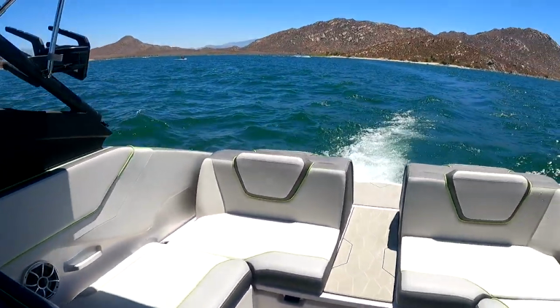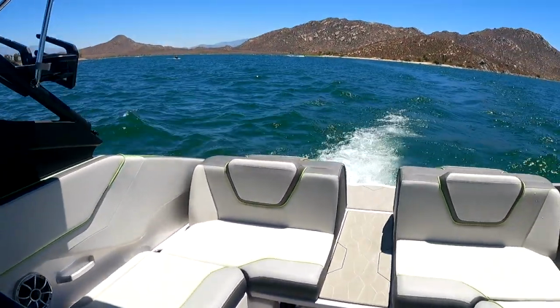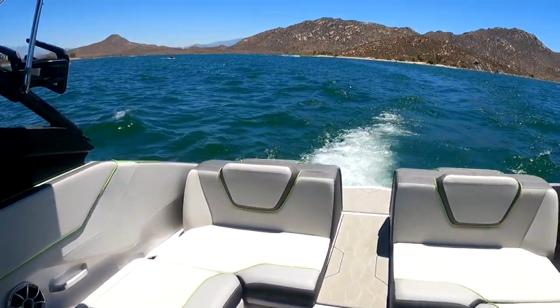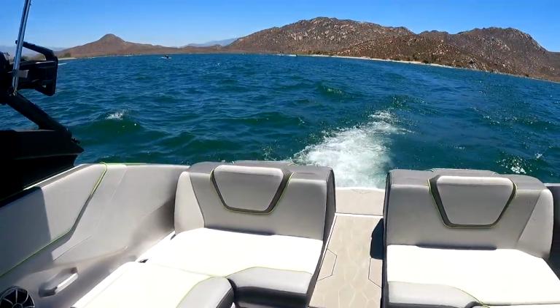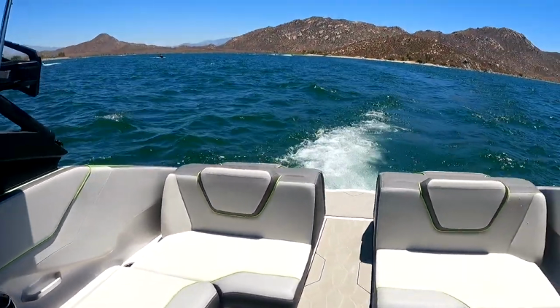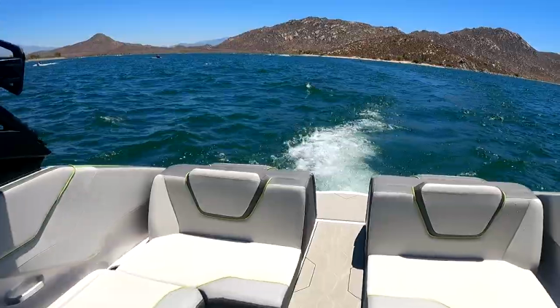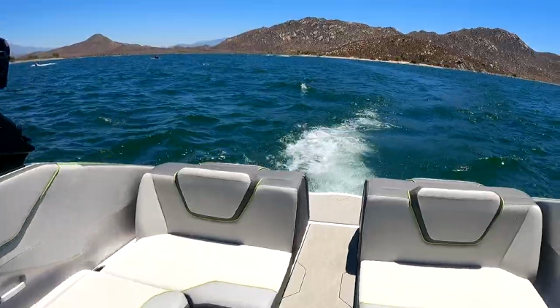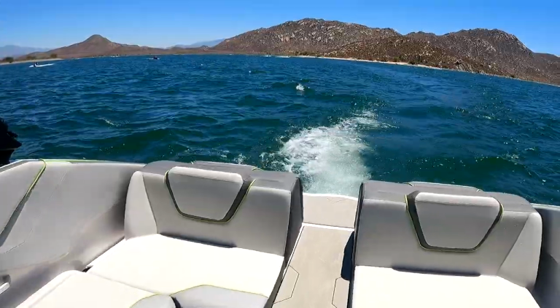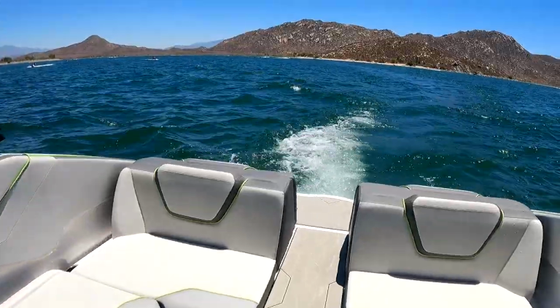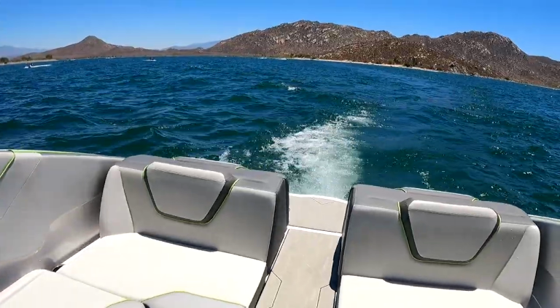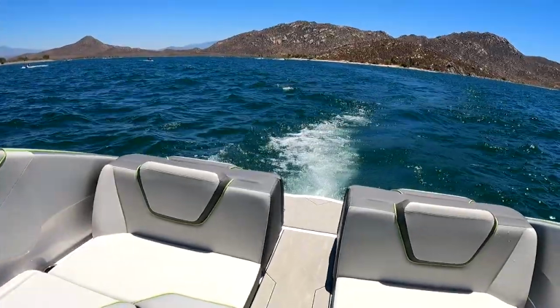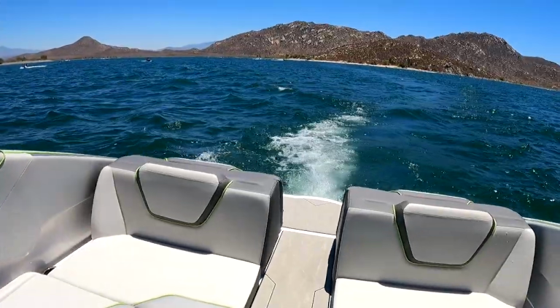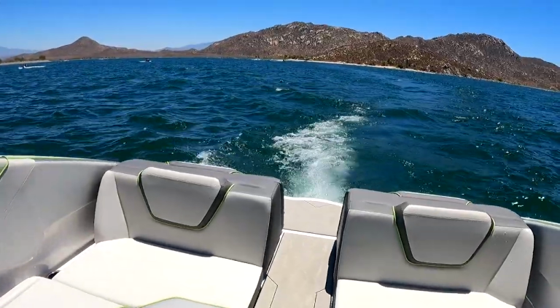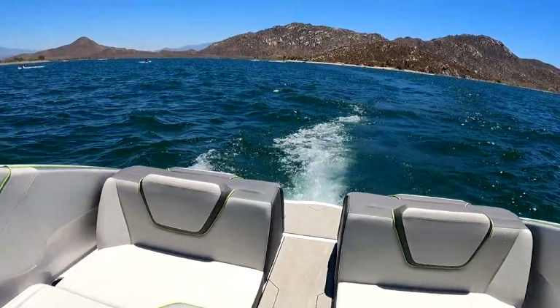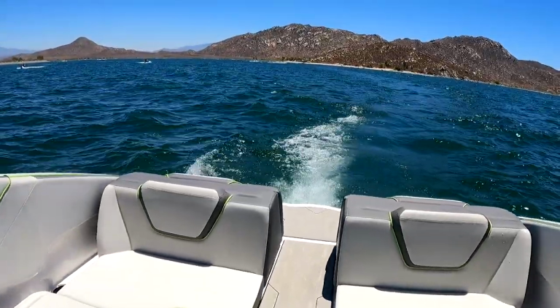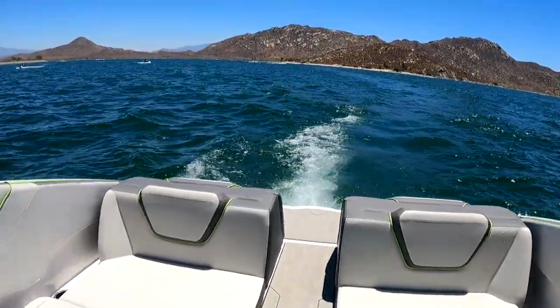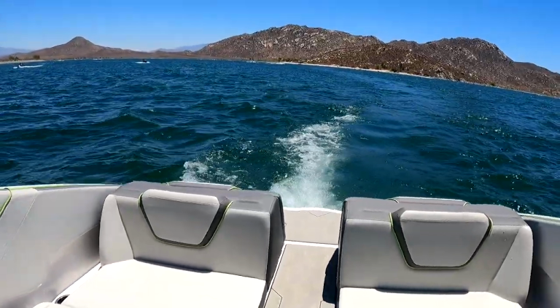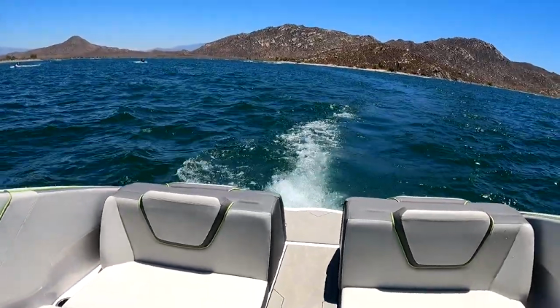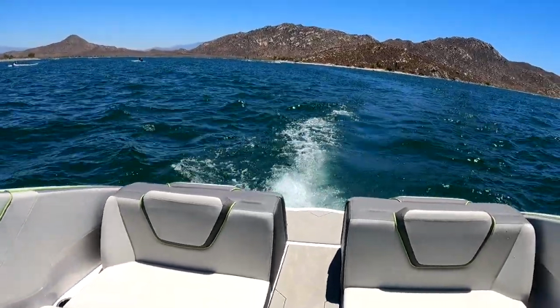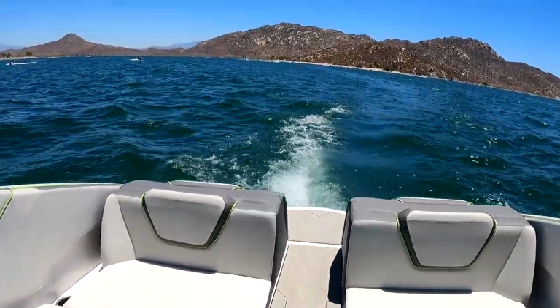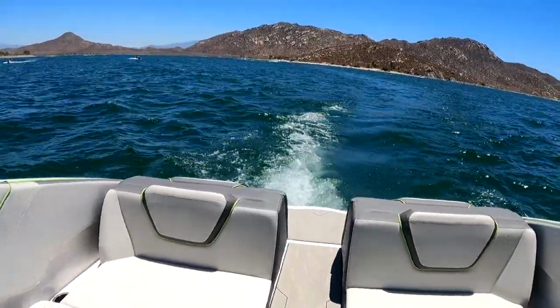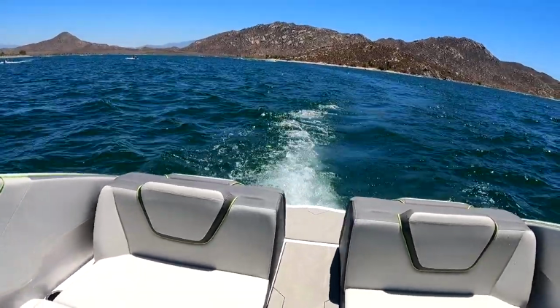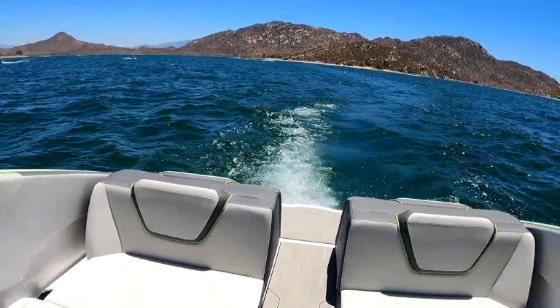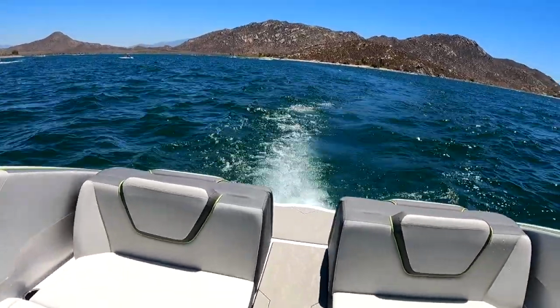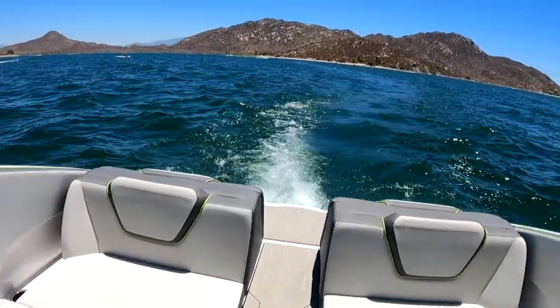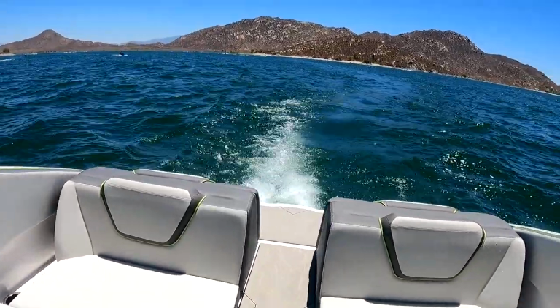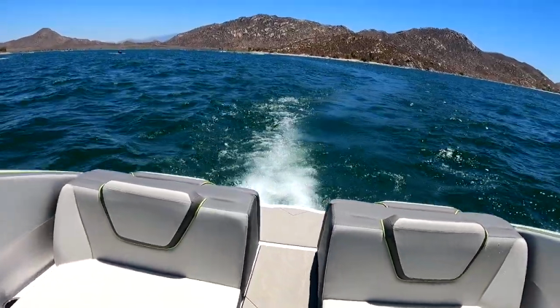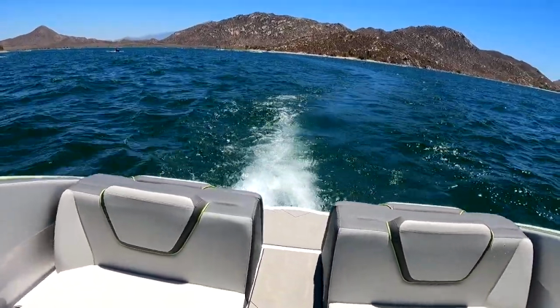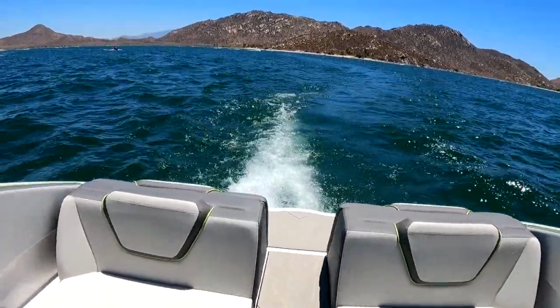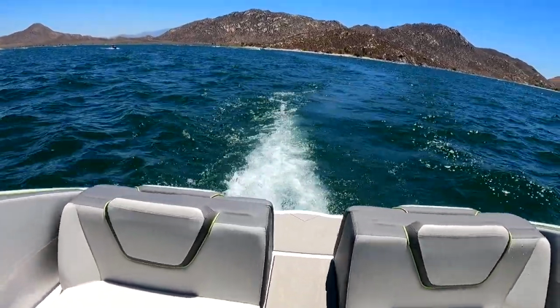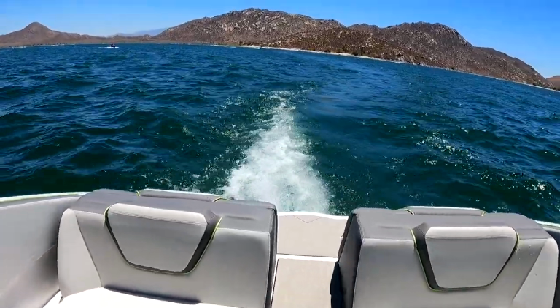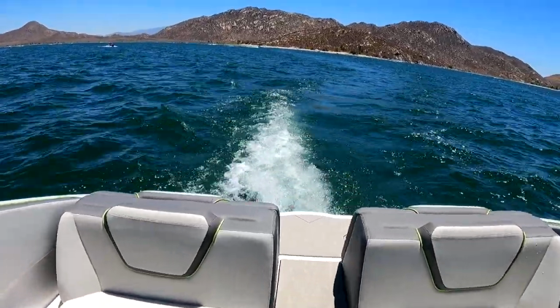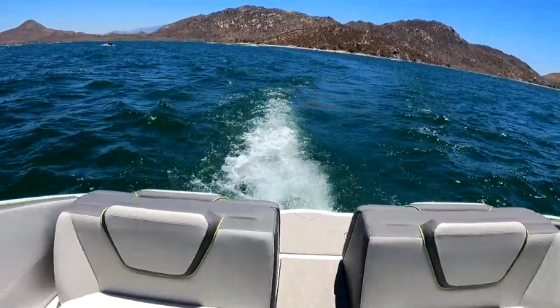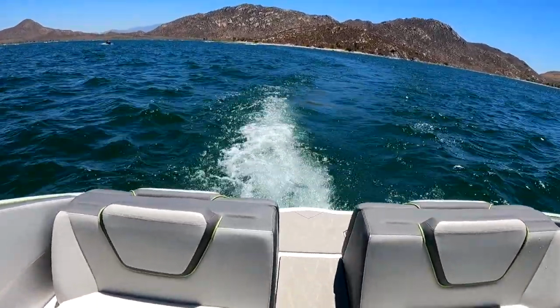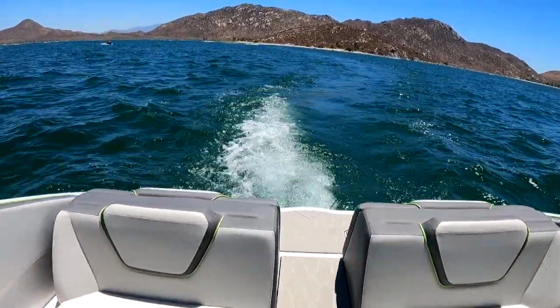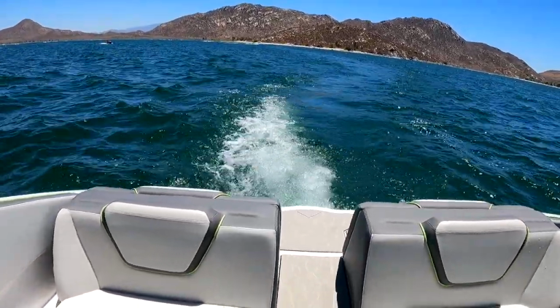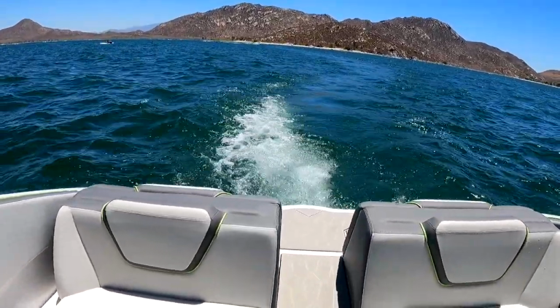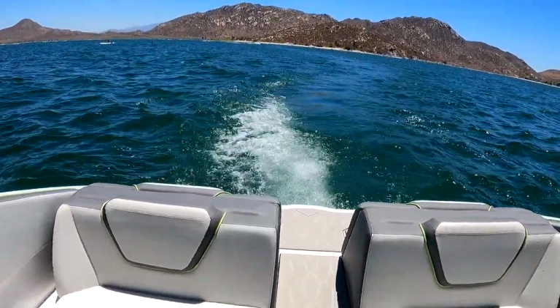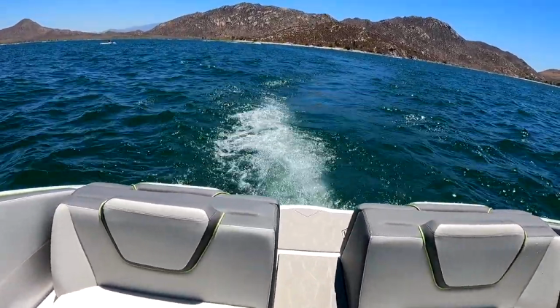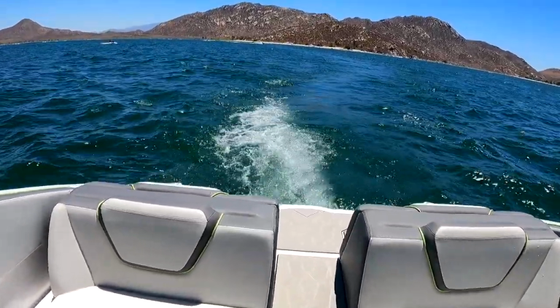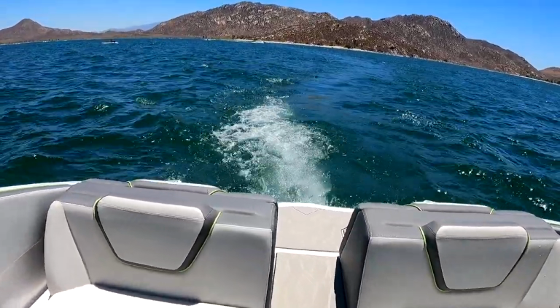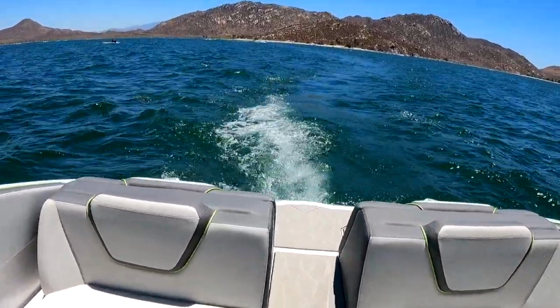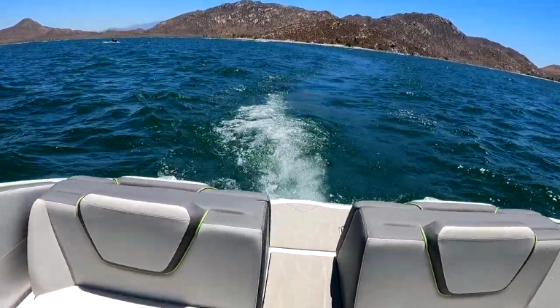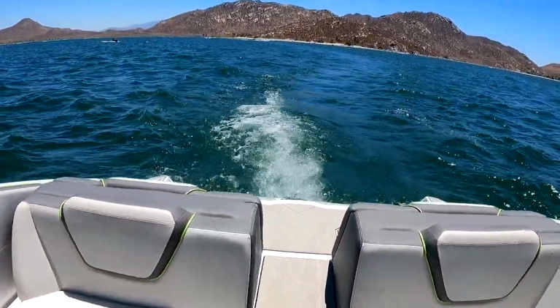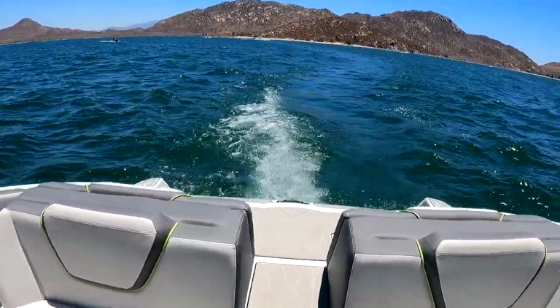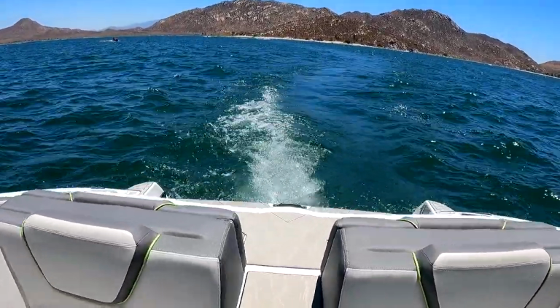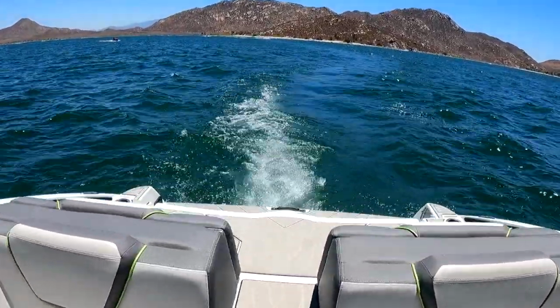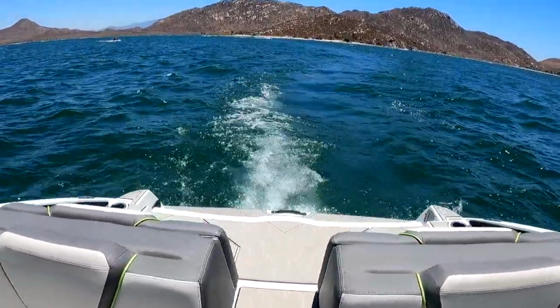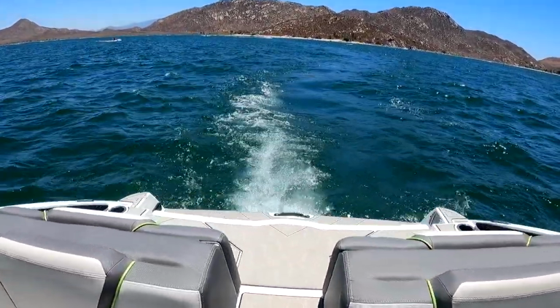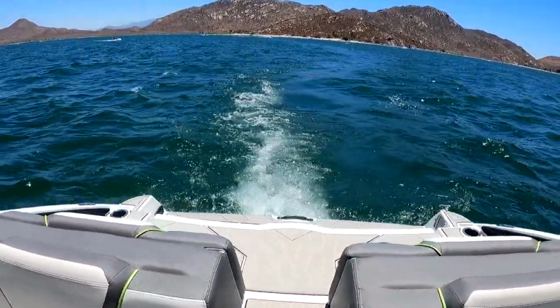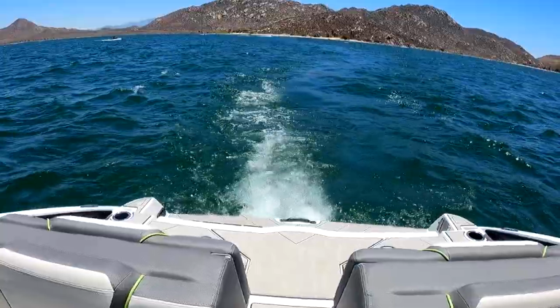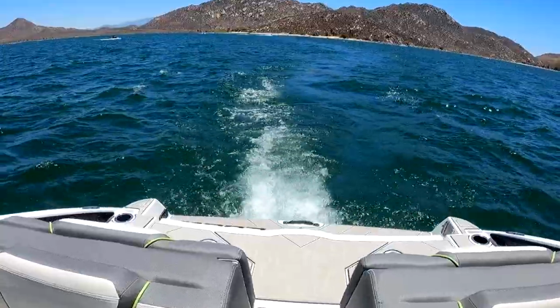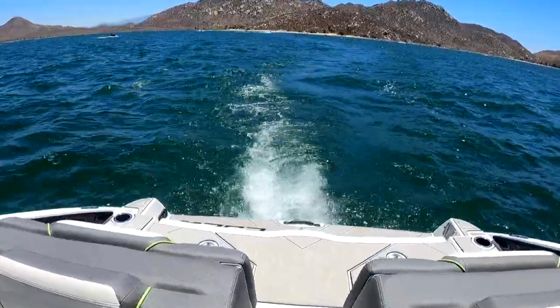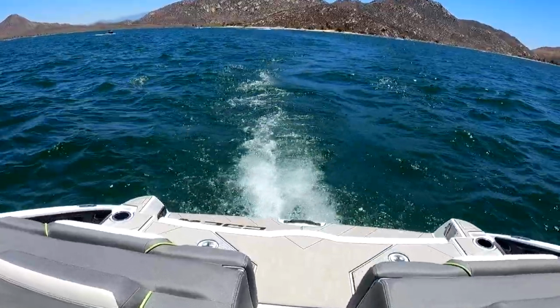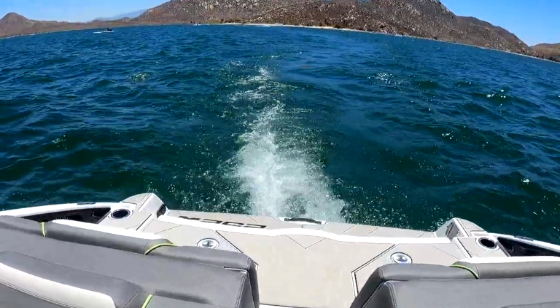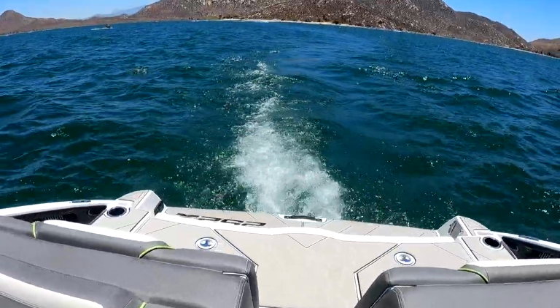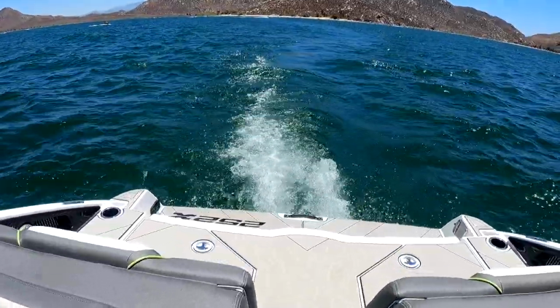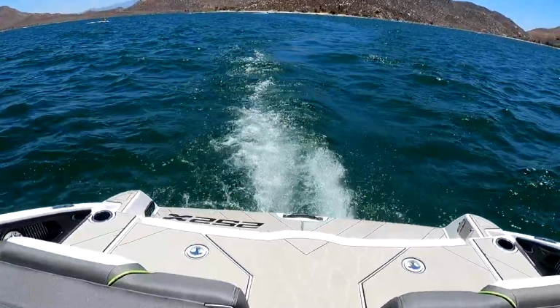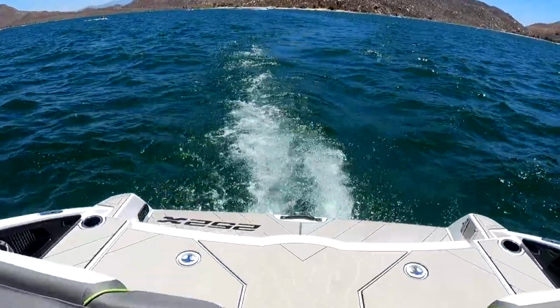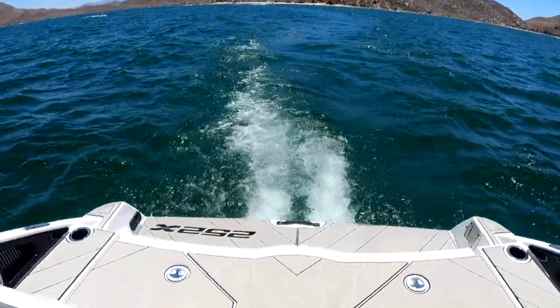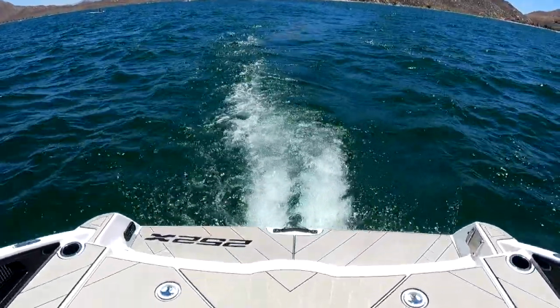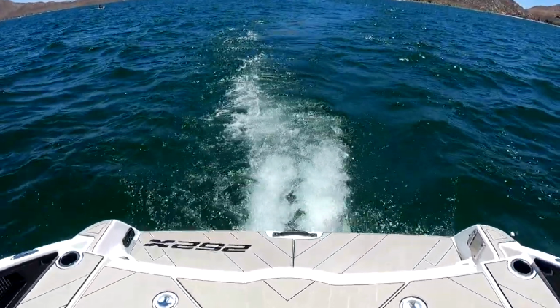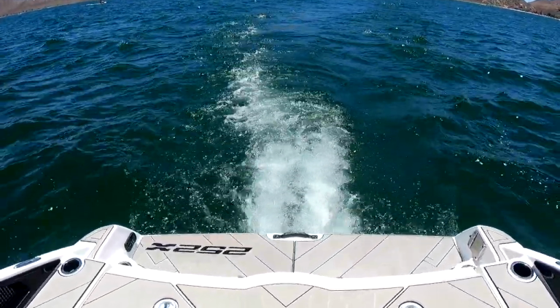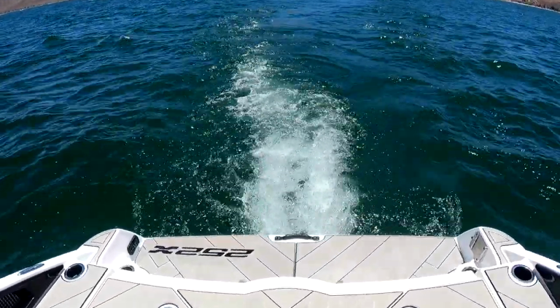We just finished wakeboarding and we were just chilling for a little bit. We are now heading in to pick up our cousins.